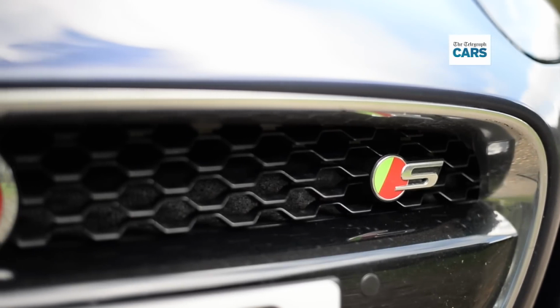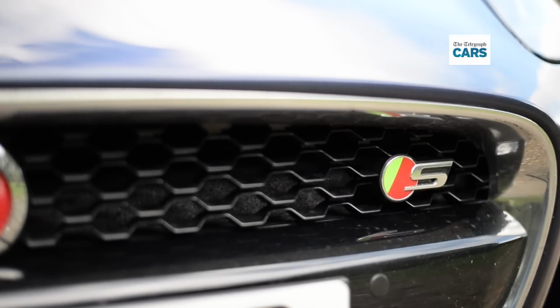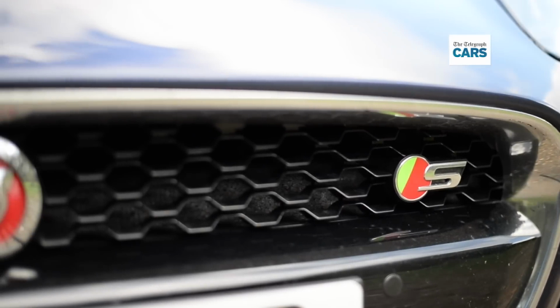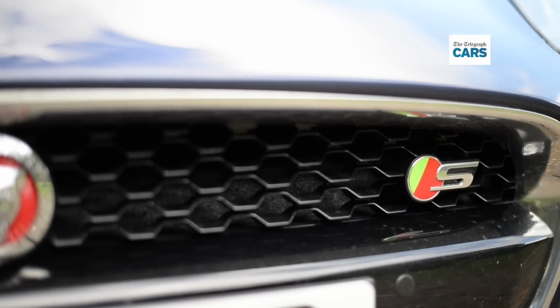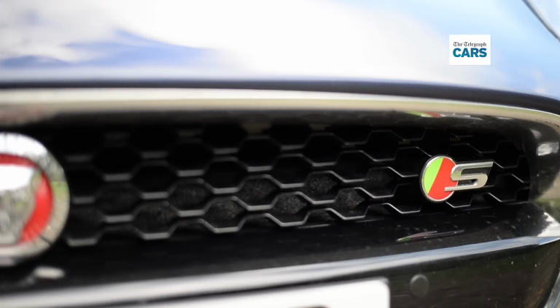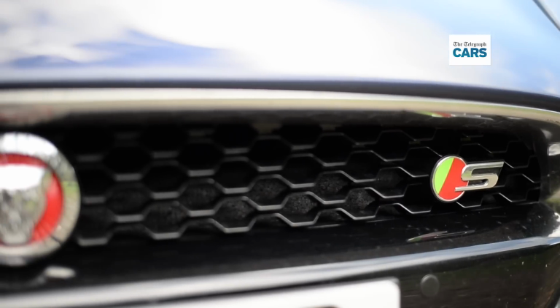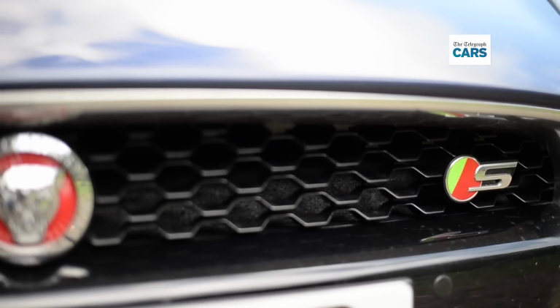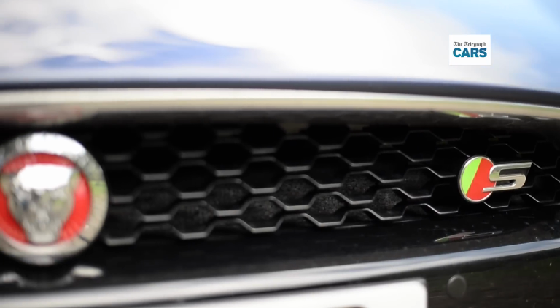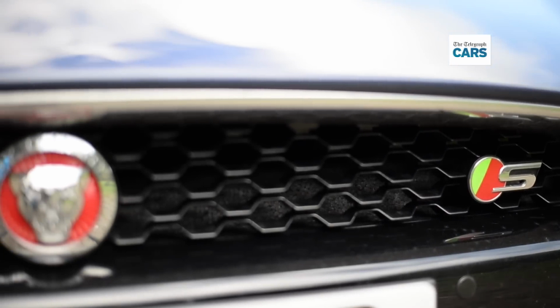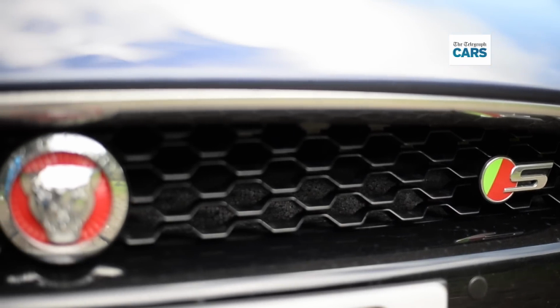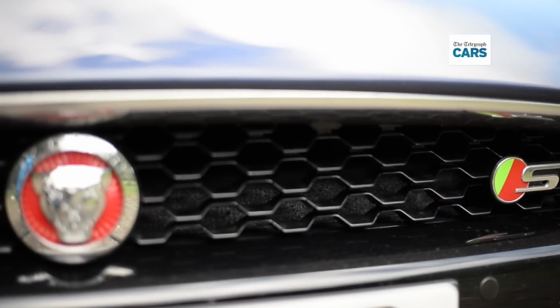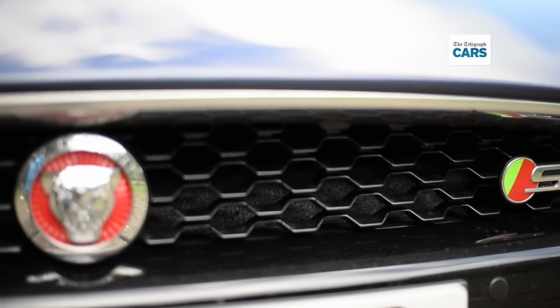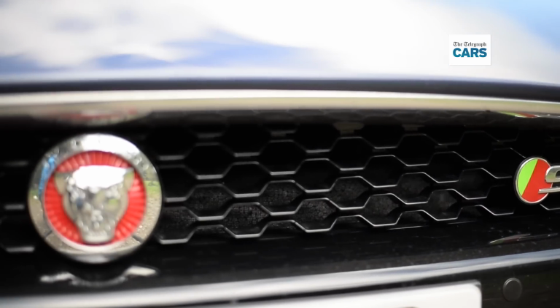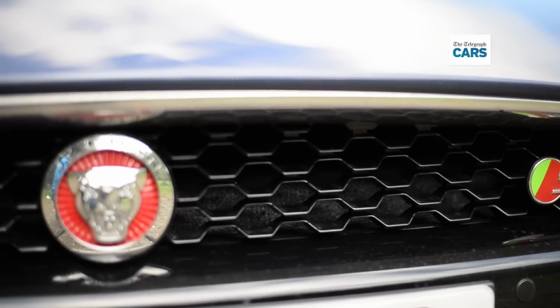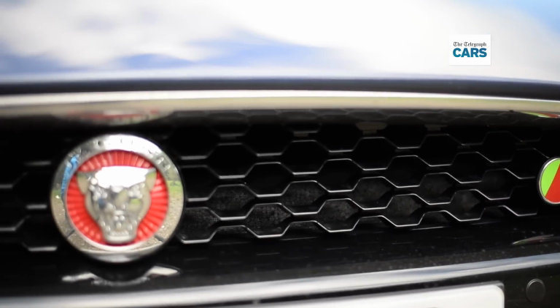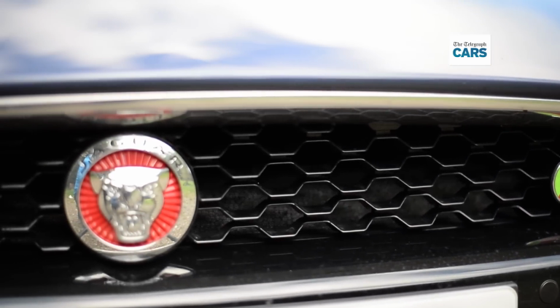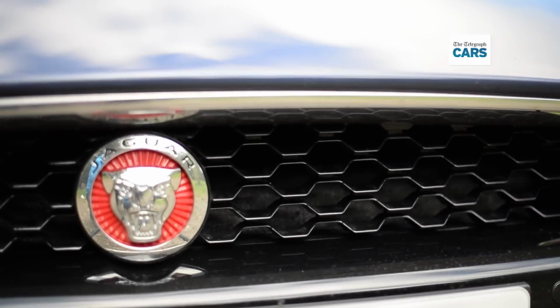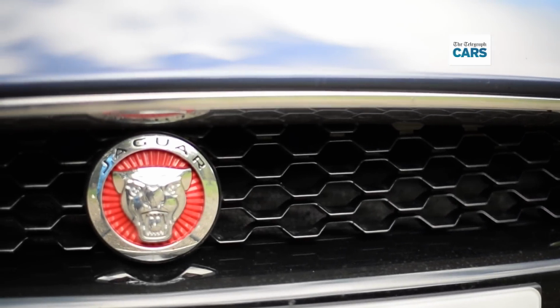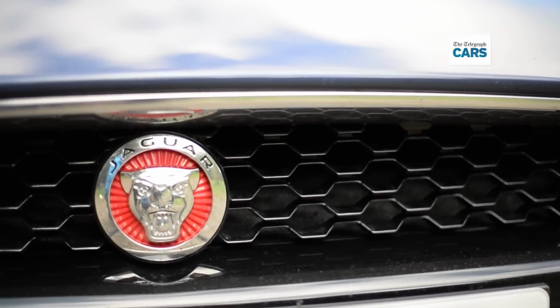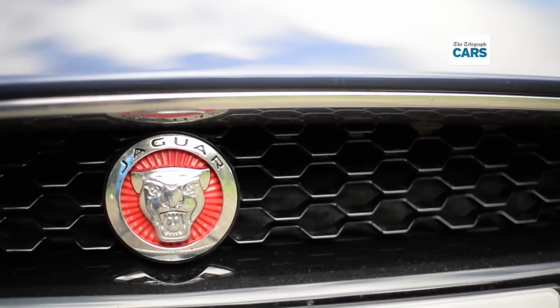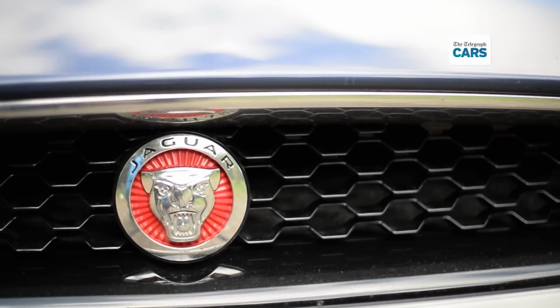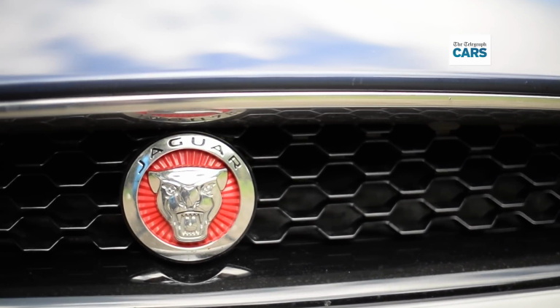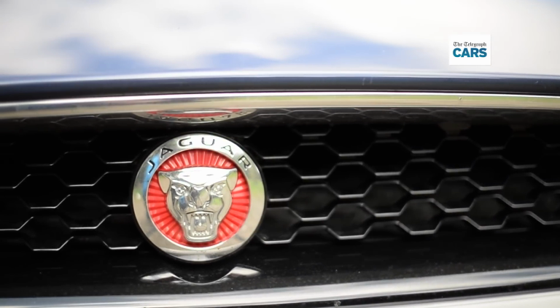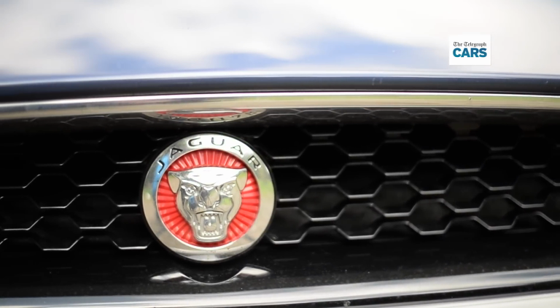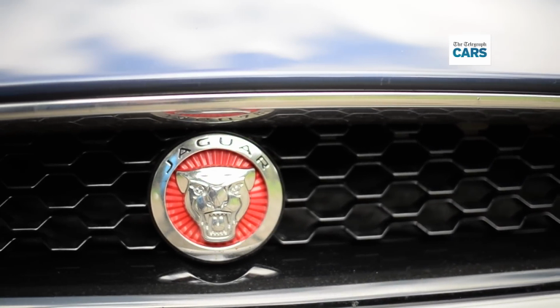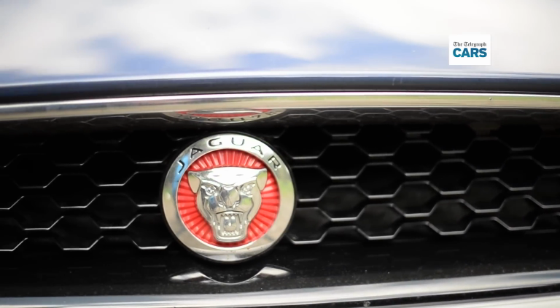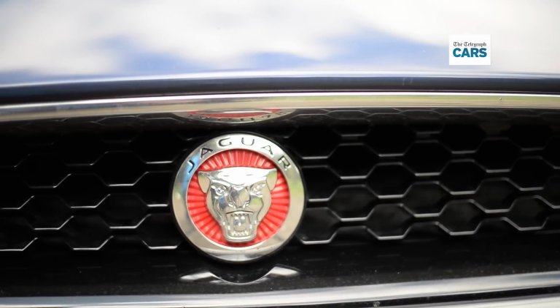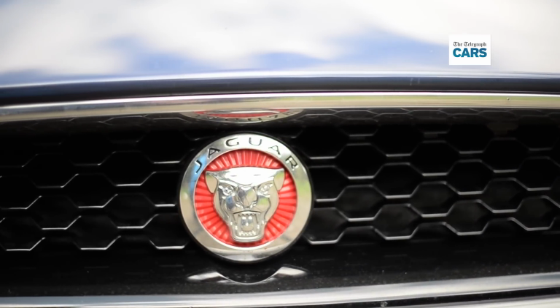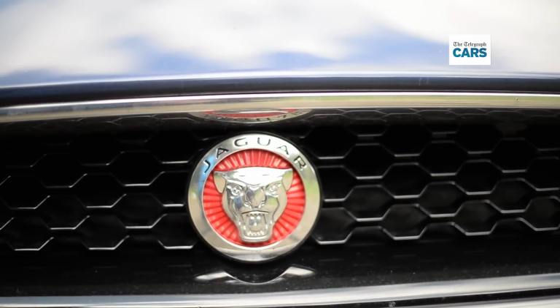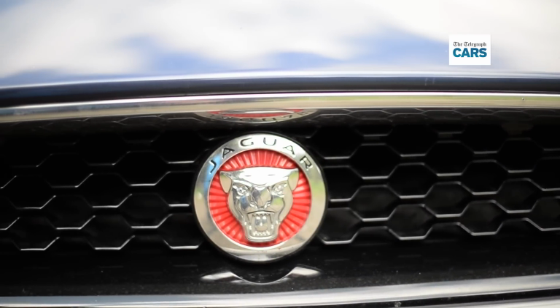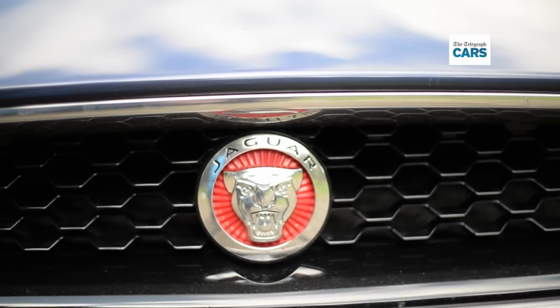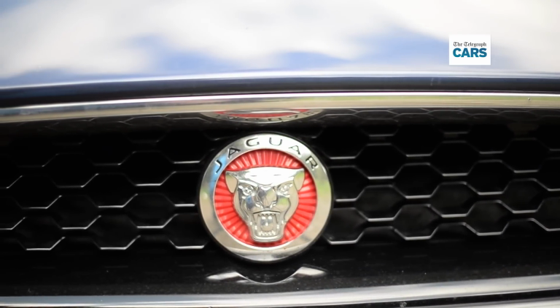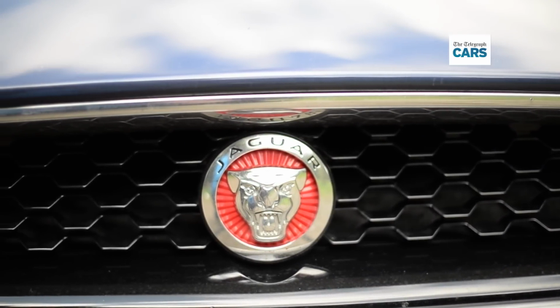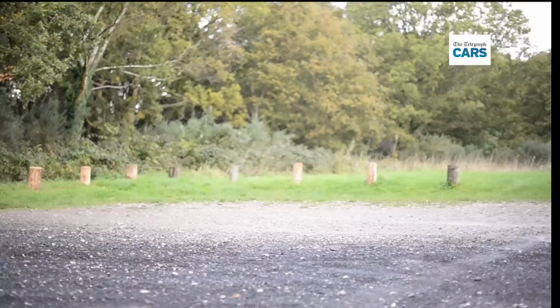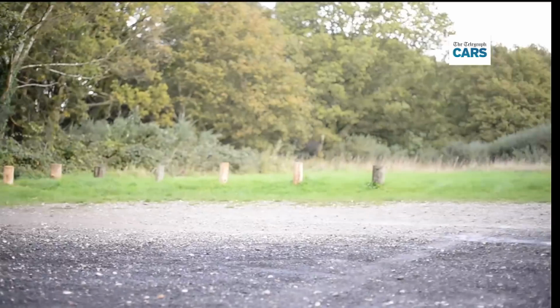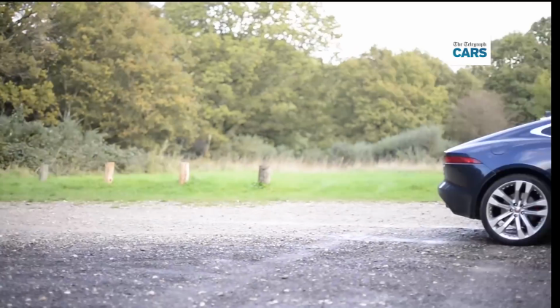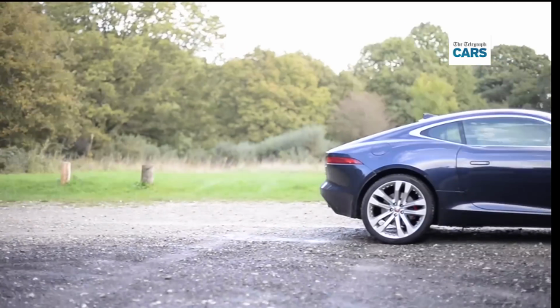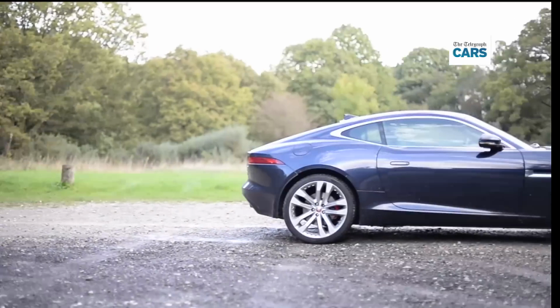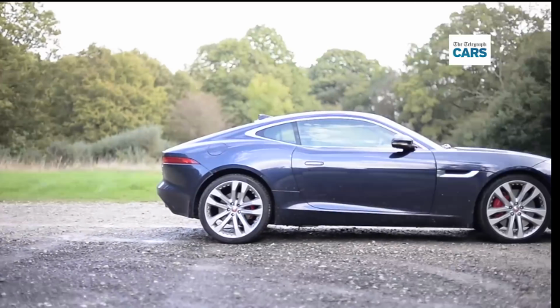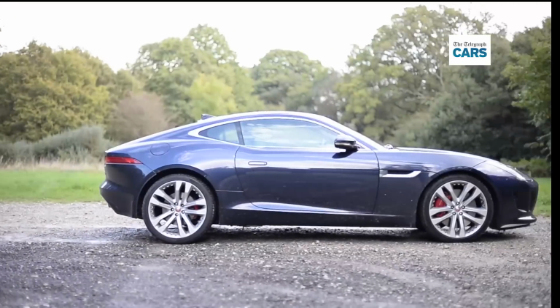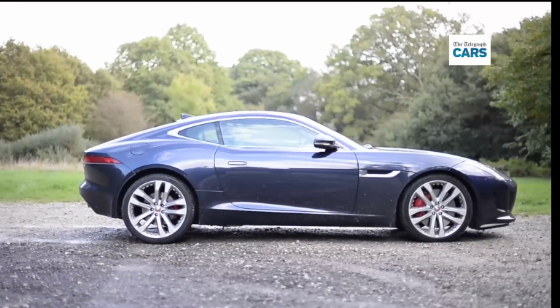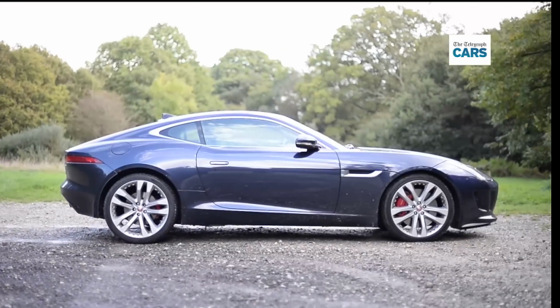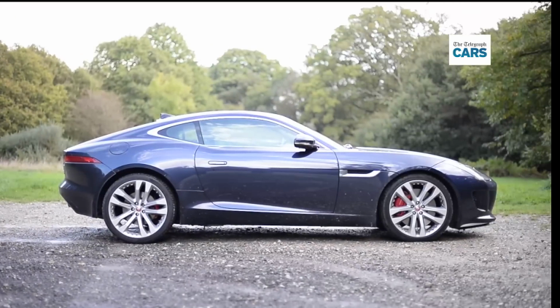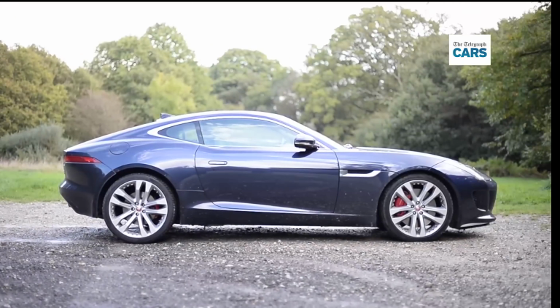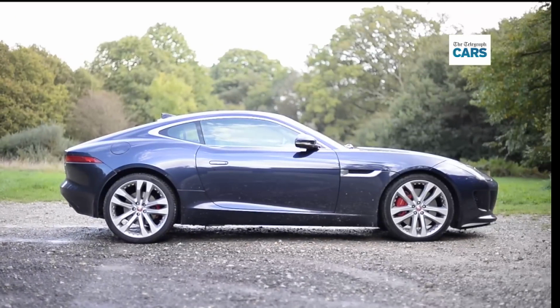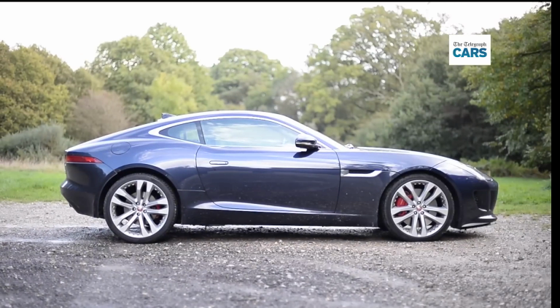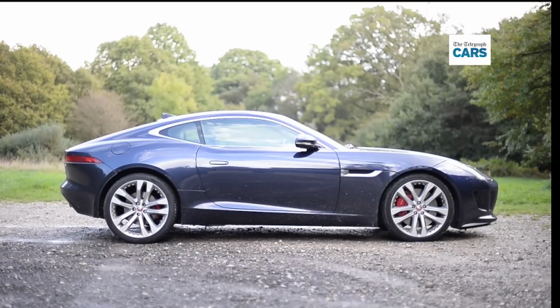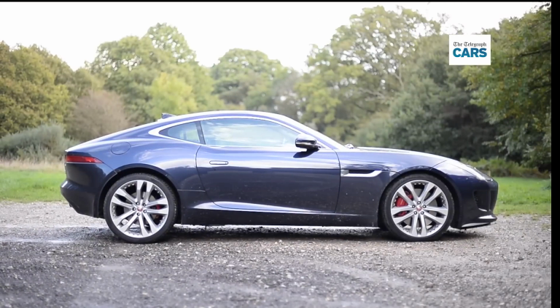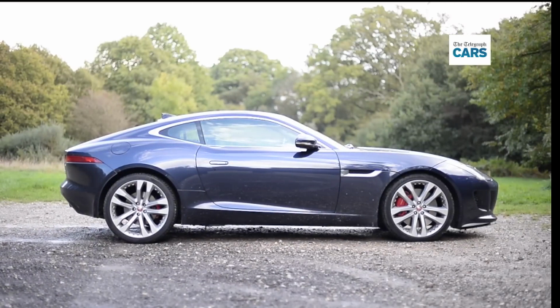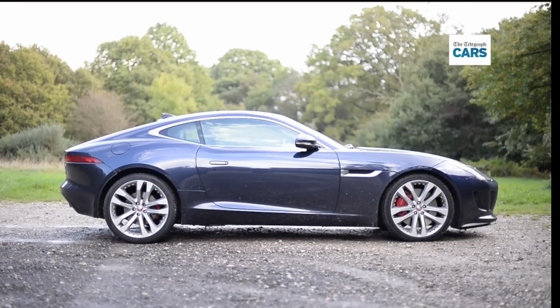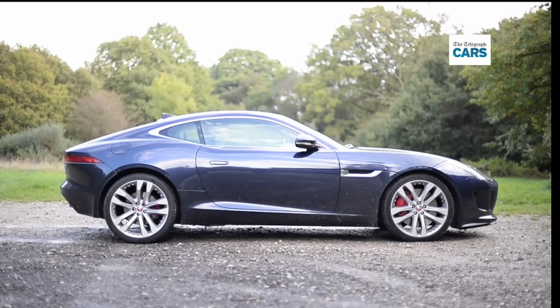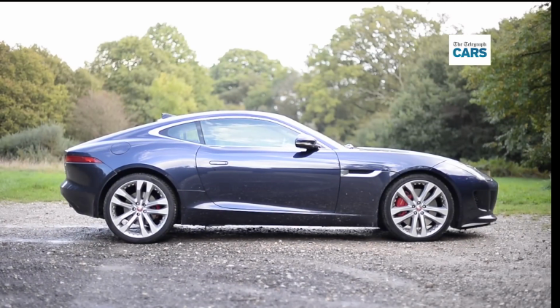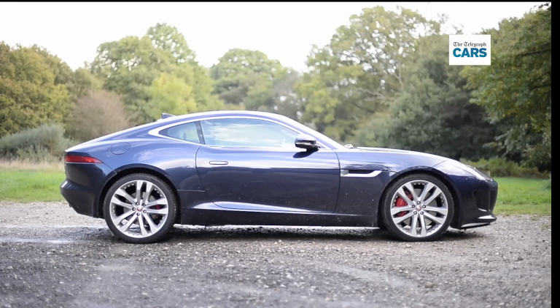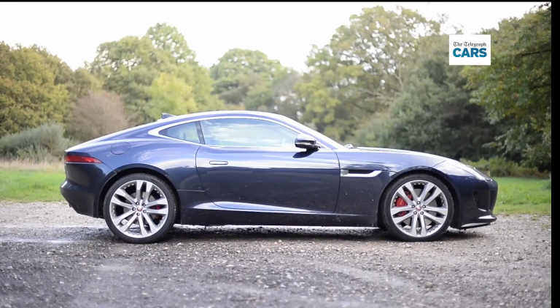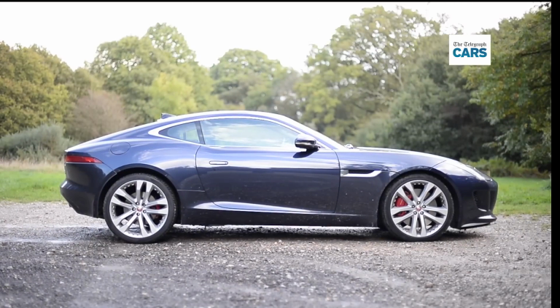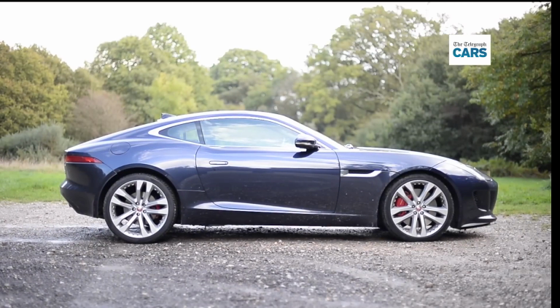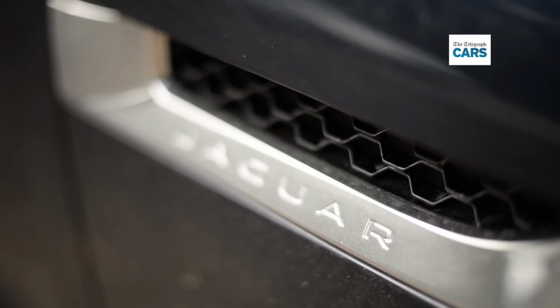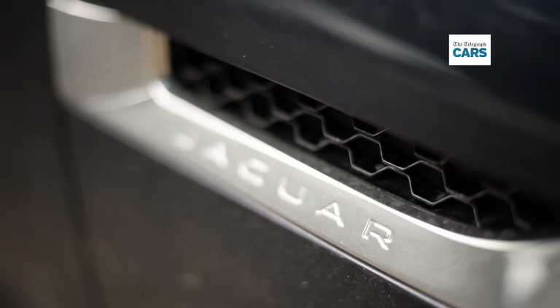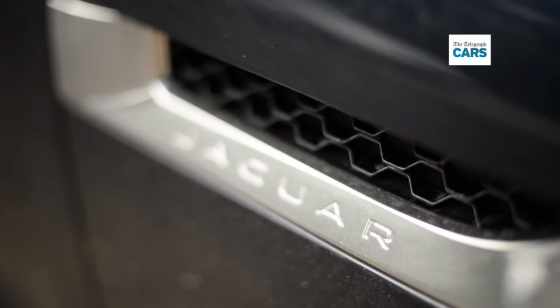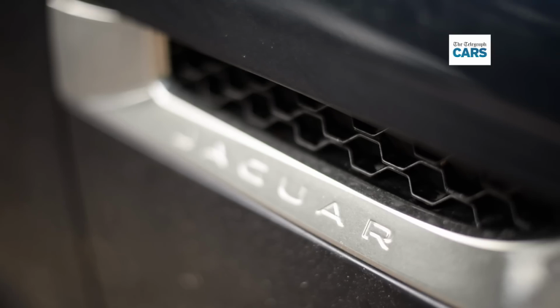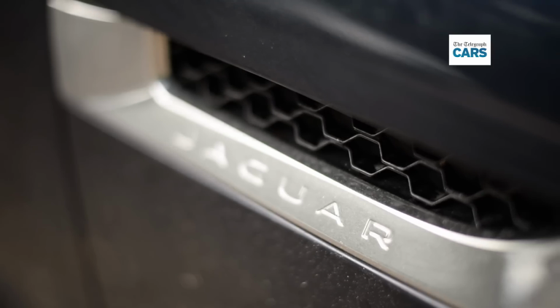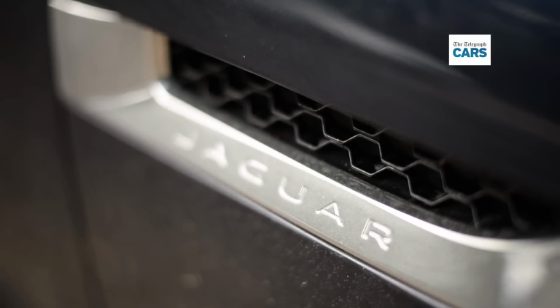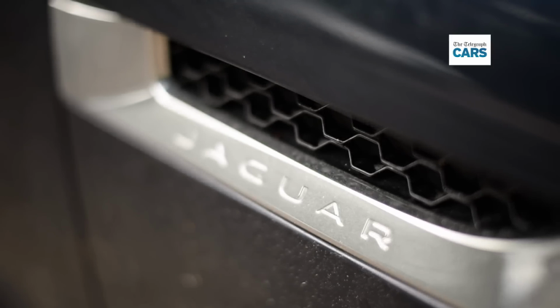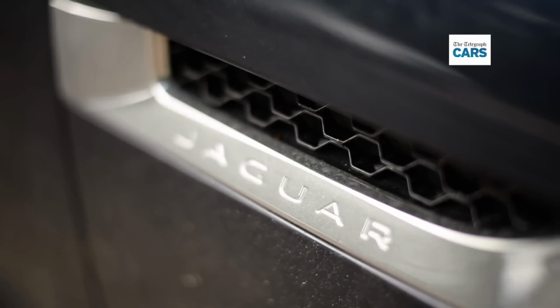As usual, we'll rate this car in the three key areas of space, driving and affordability before giving it an overall score out of 10.